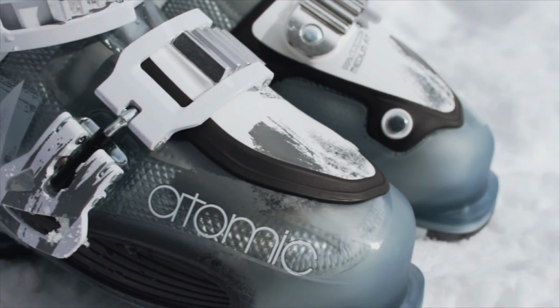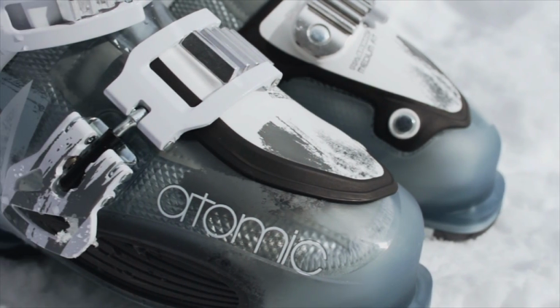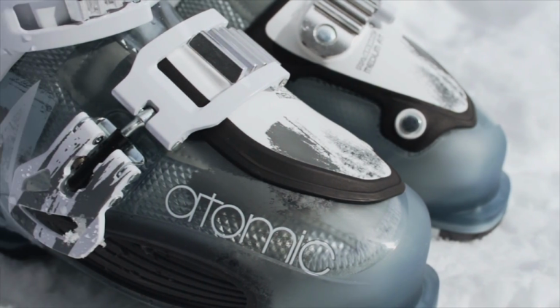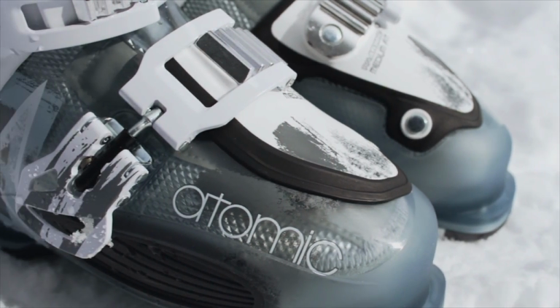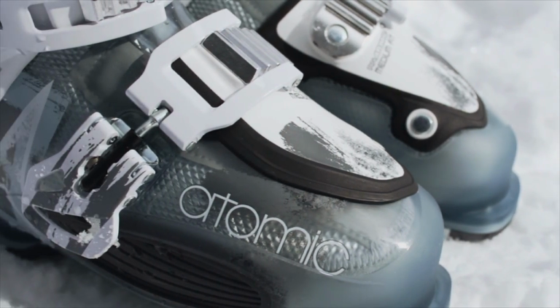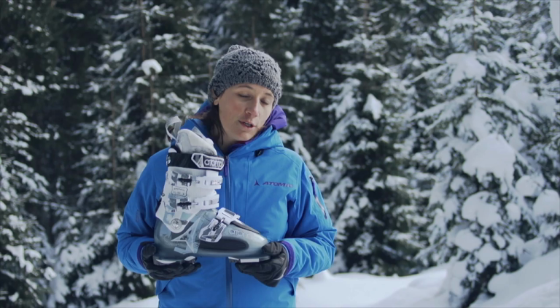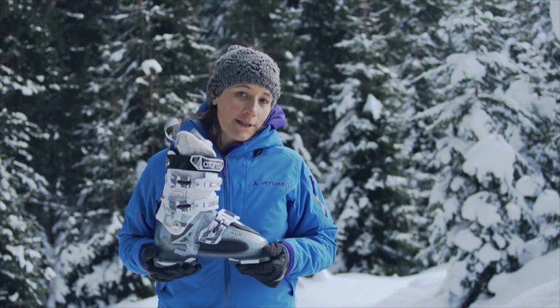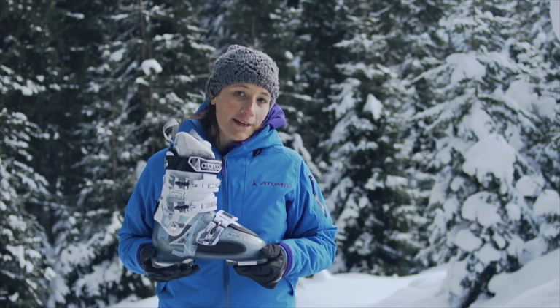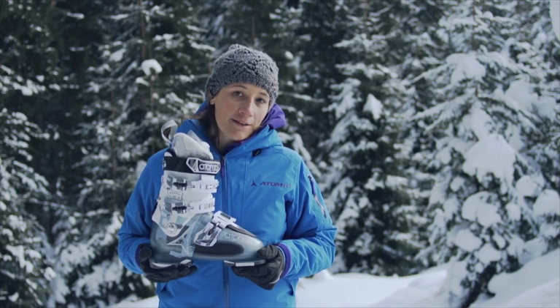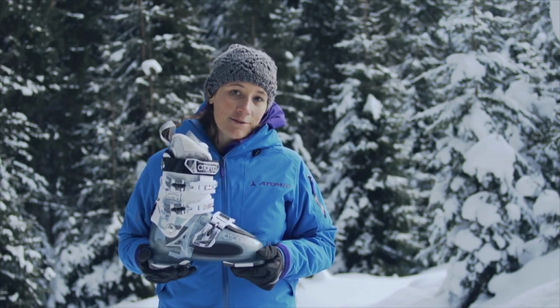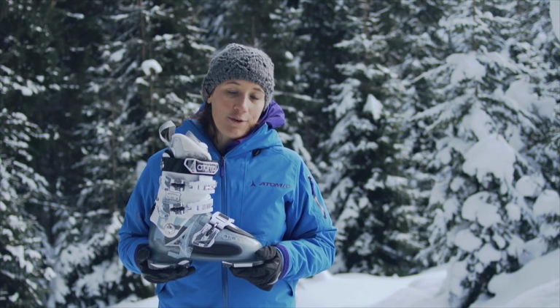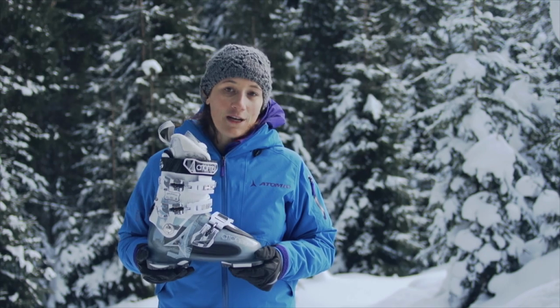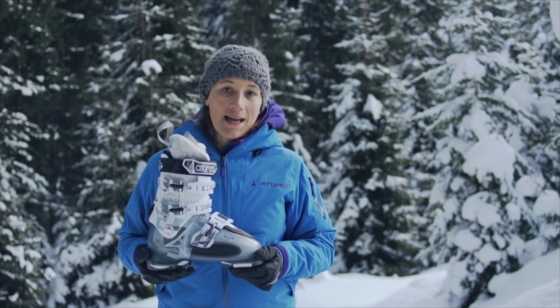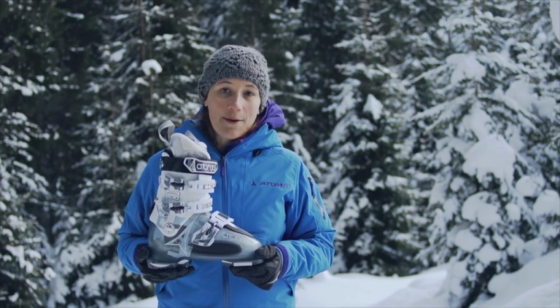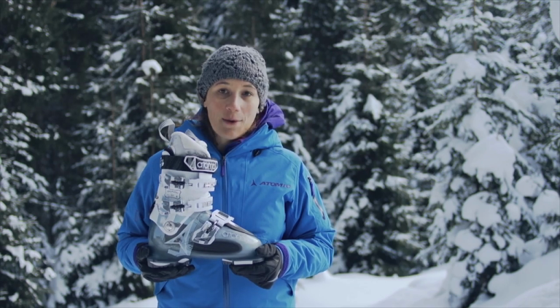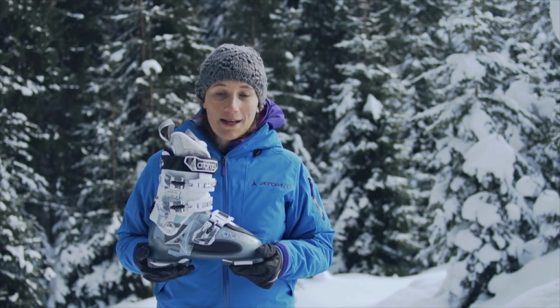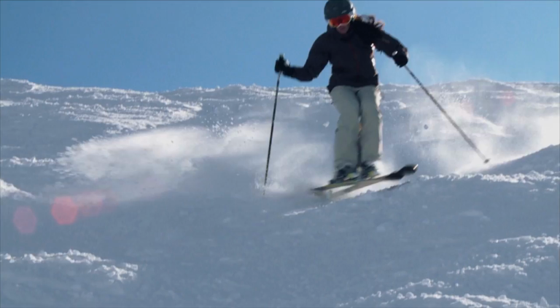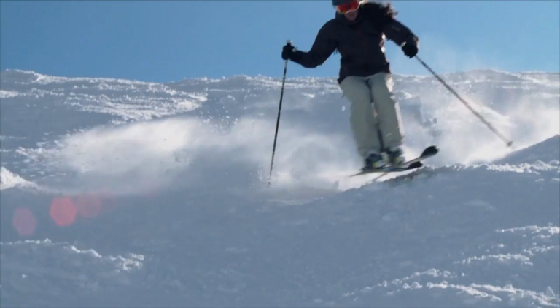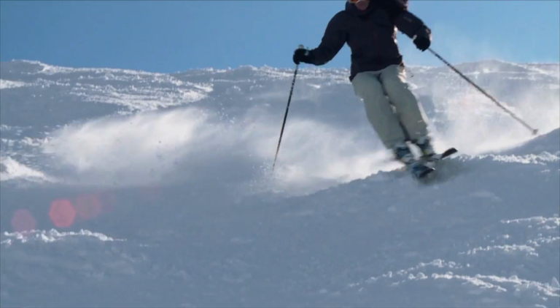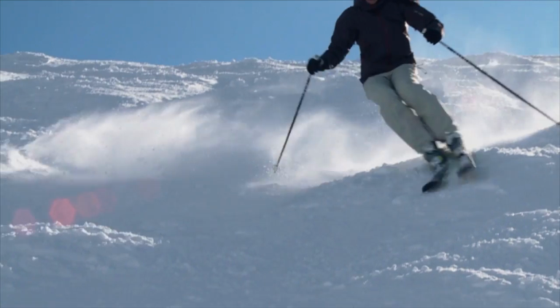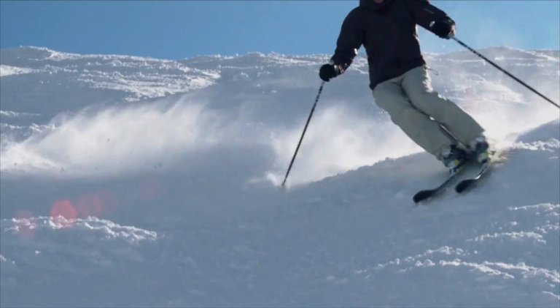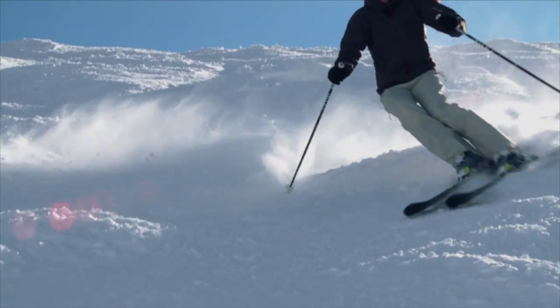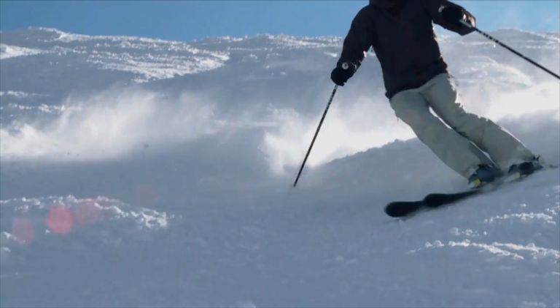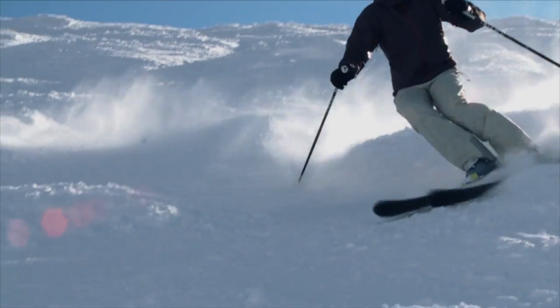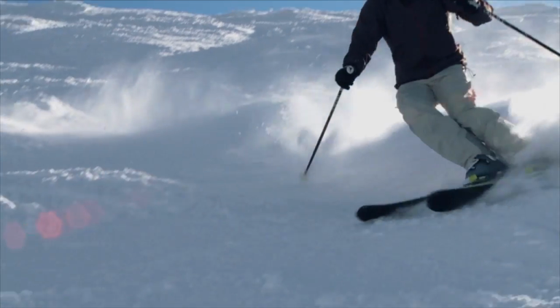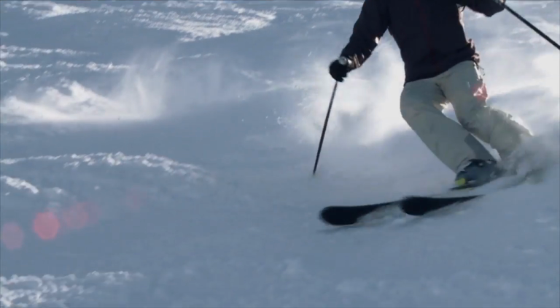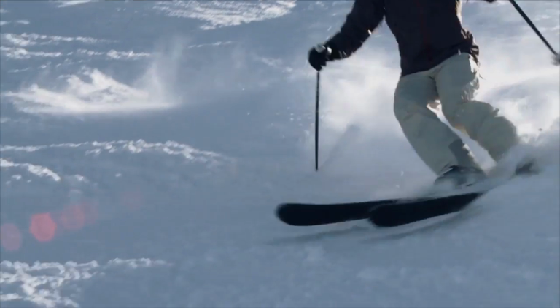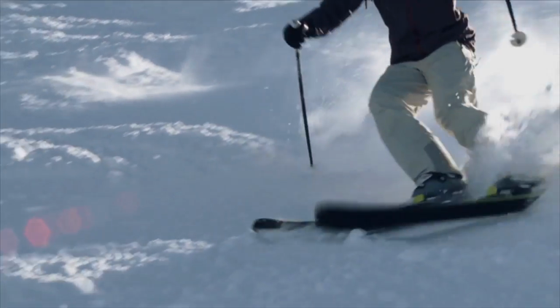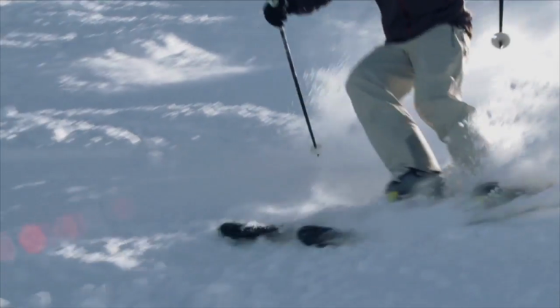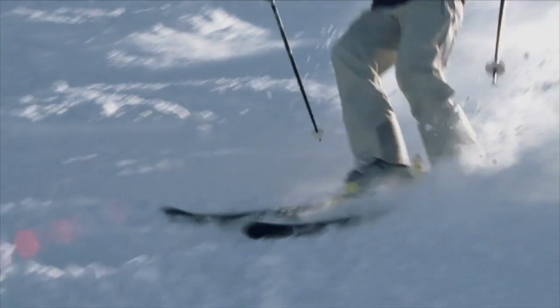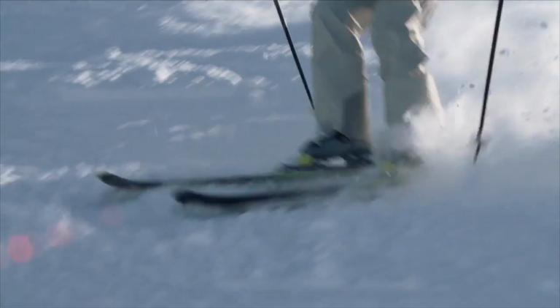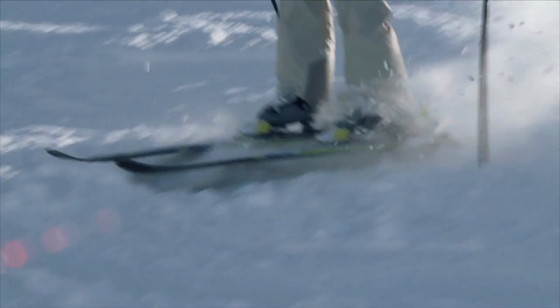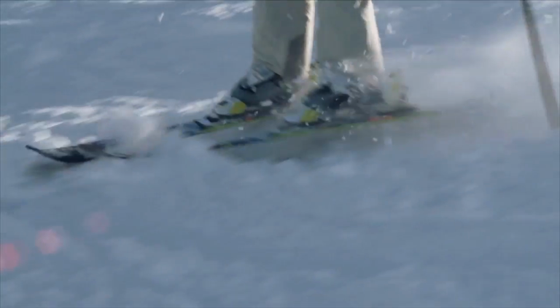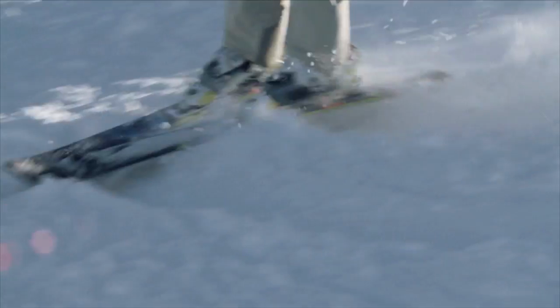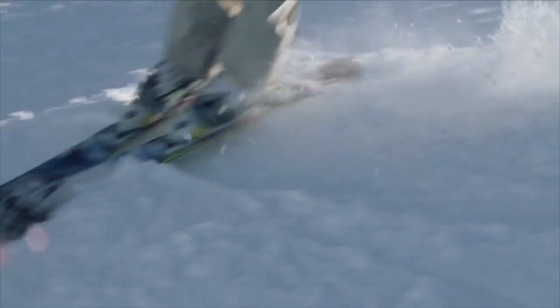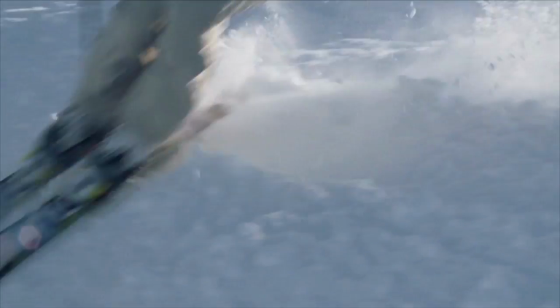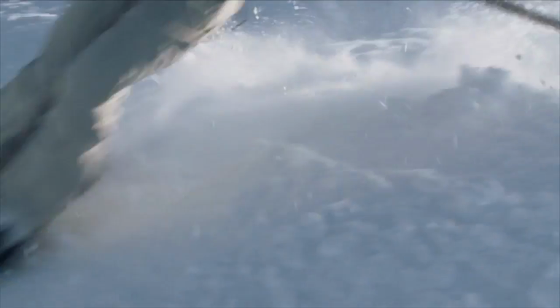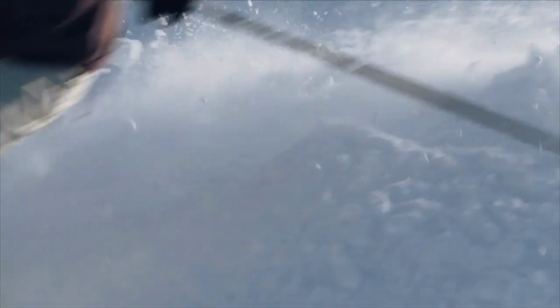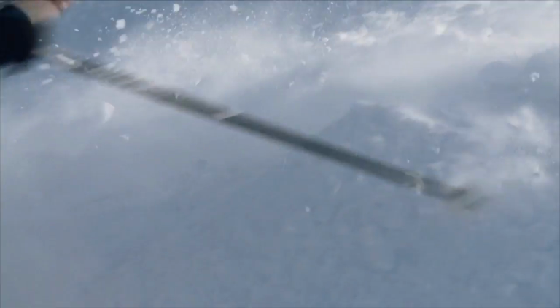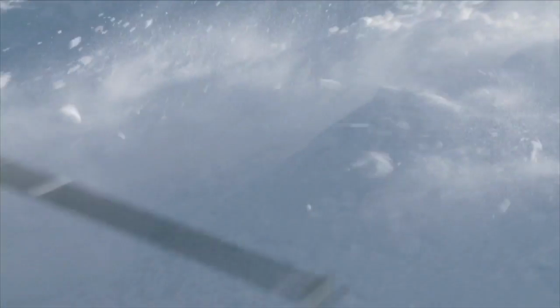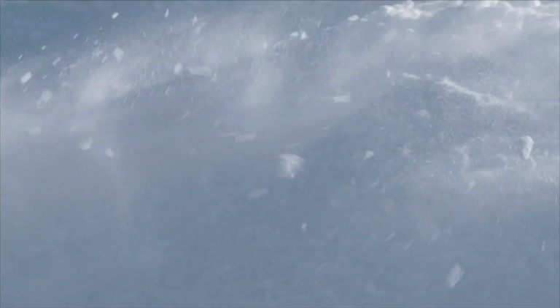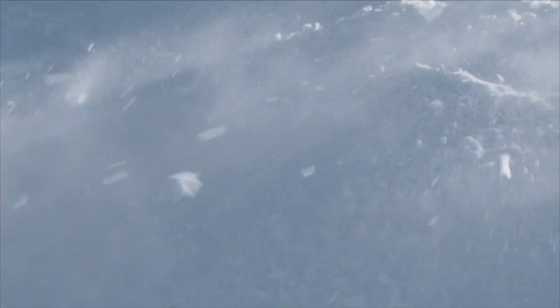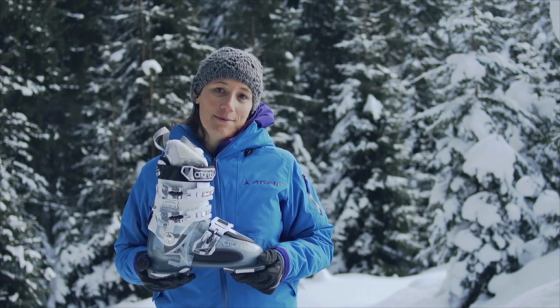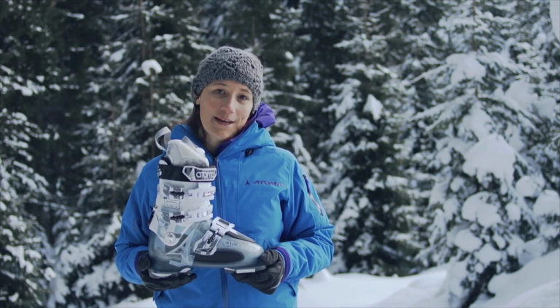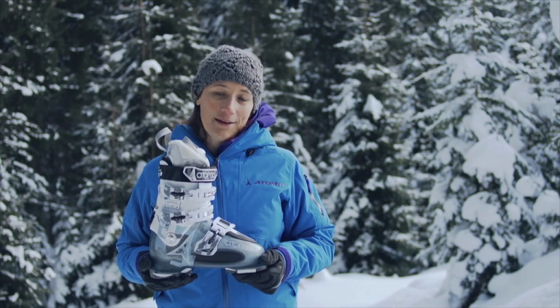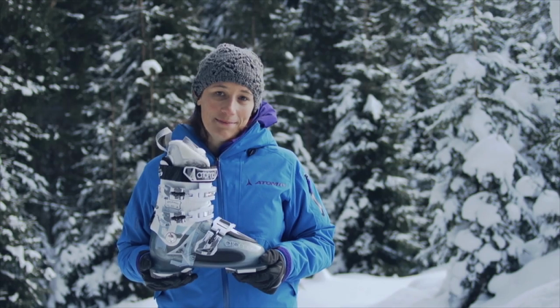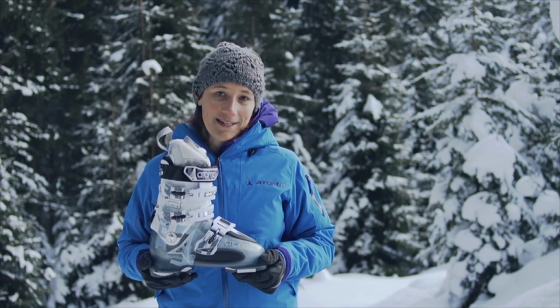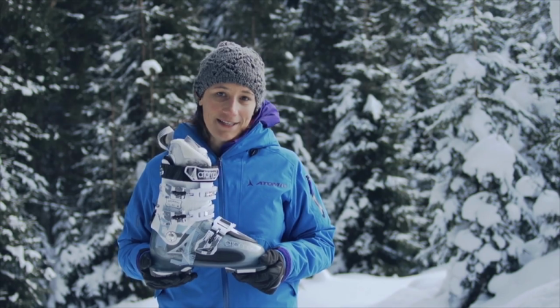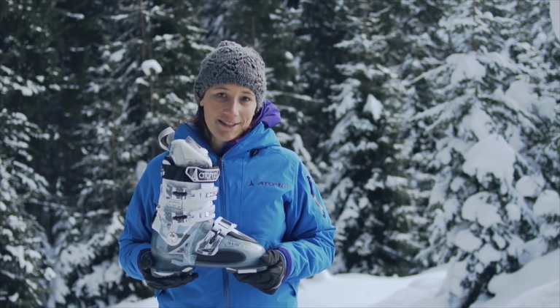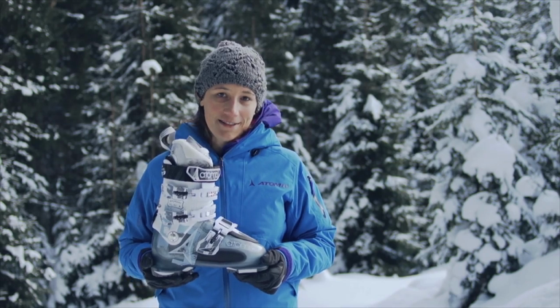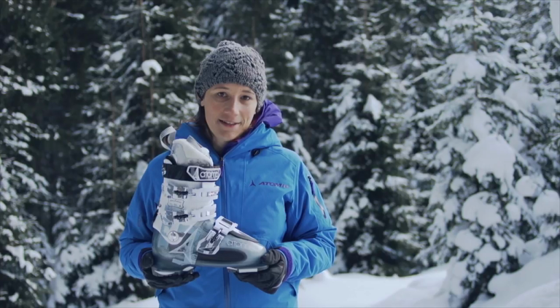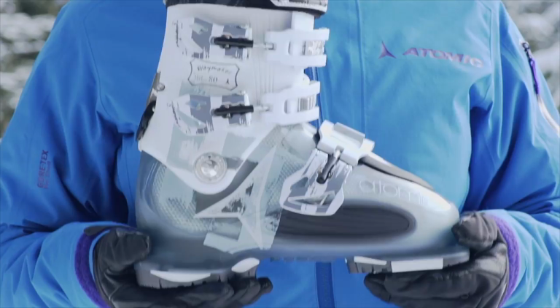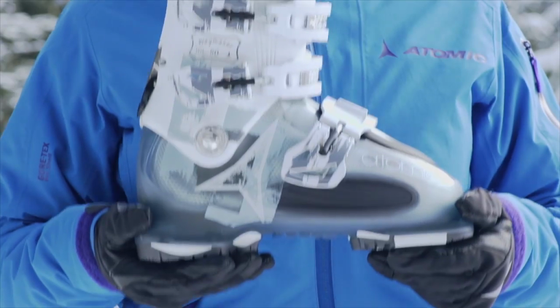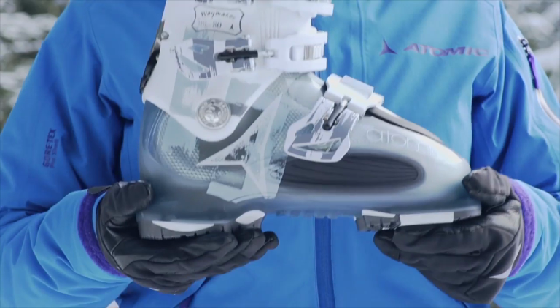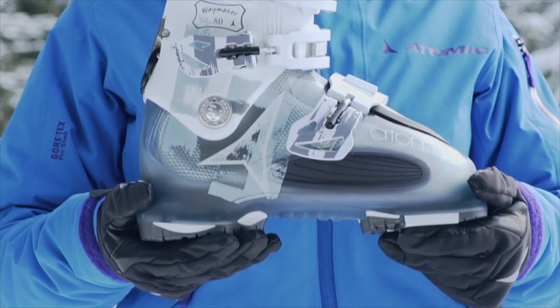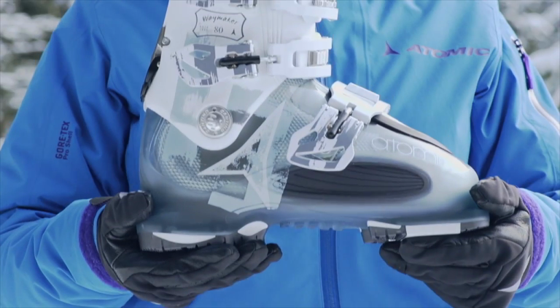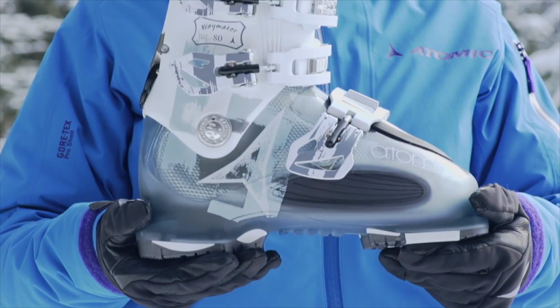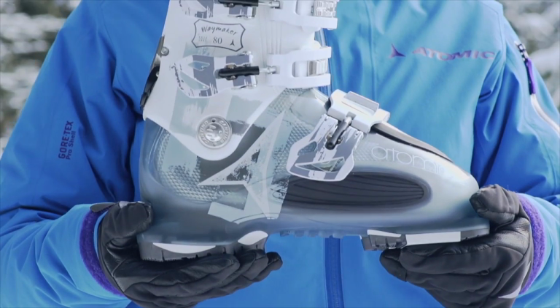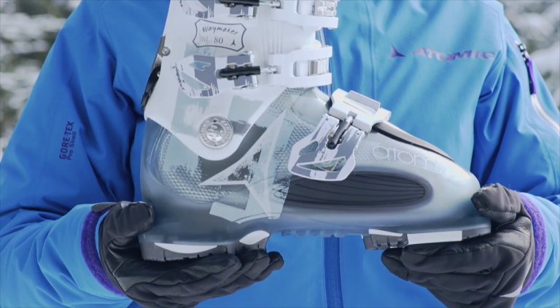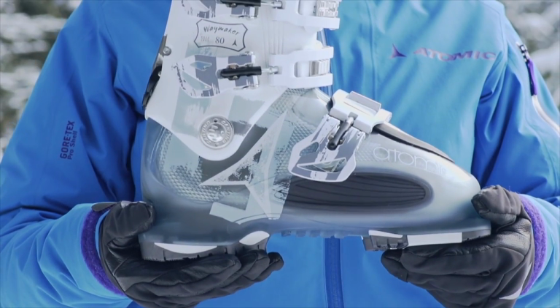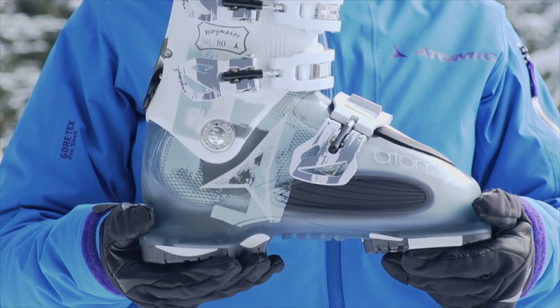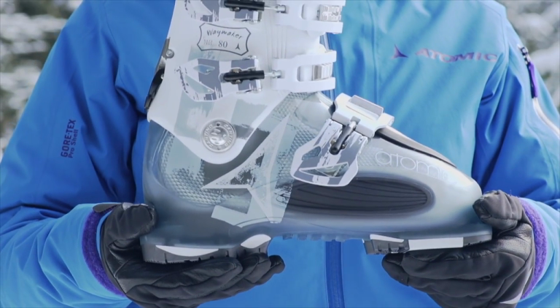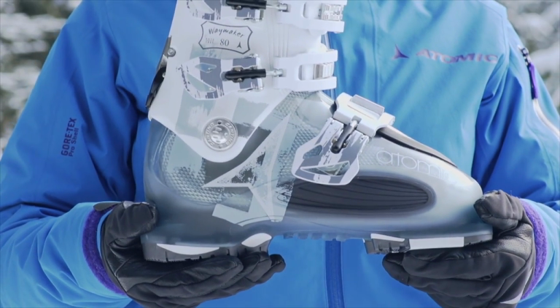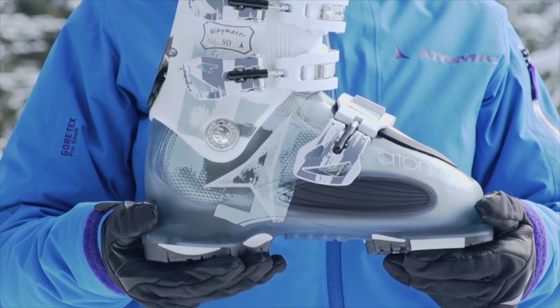So if you're looking for a lightweight all-mountain boot that allows you to explore more and ski without limitations, the Waymaker 80 is your choice.